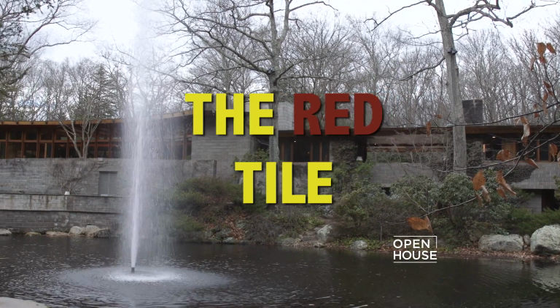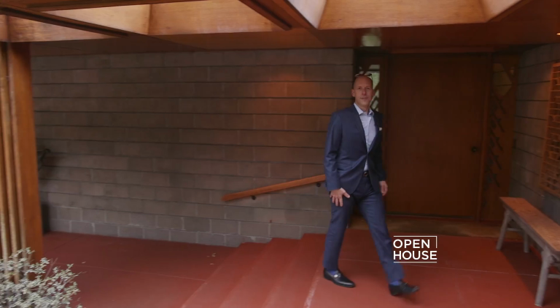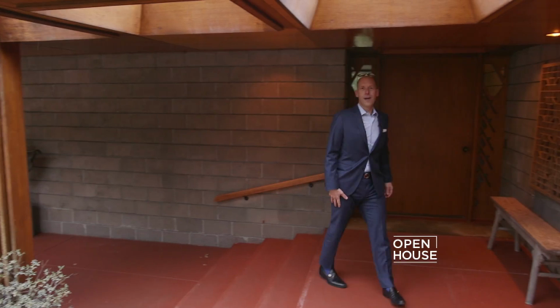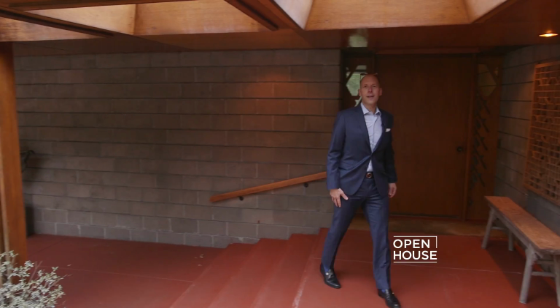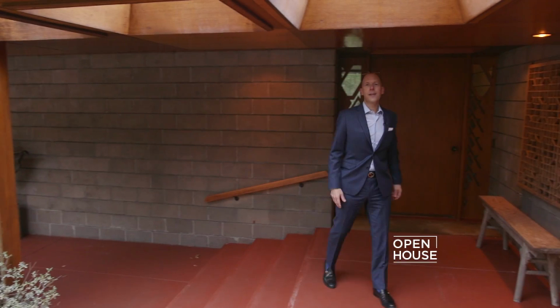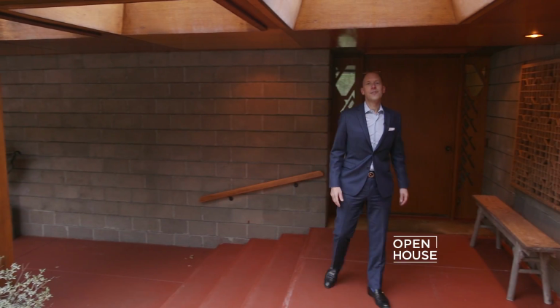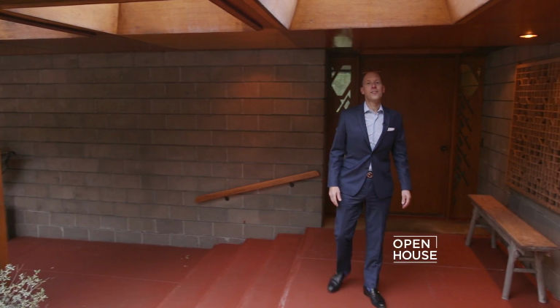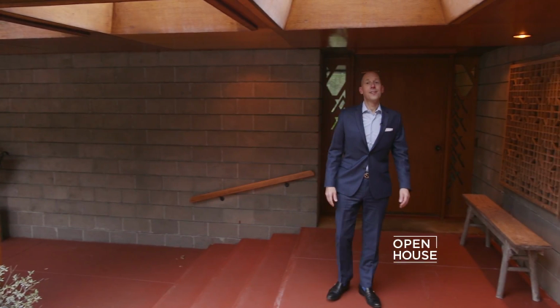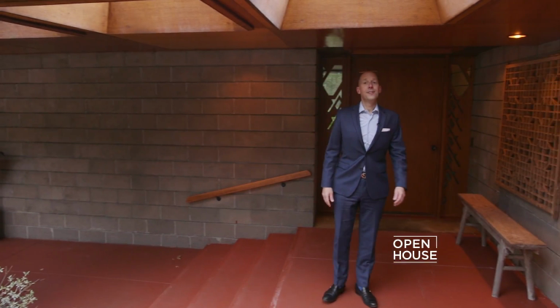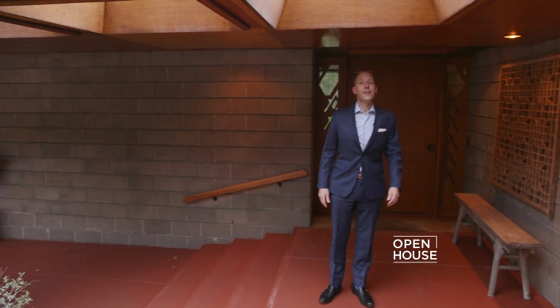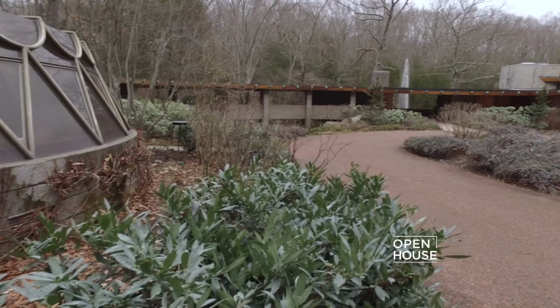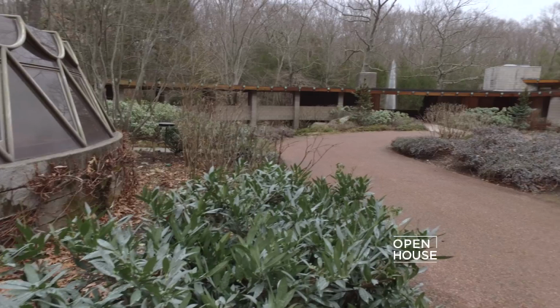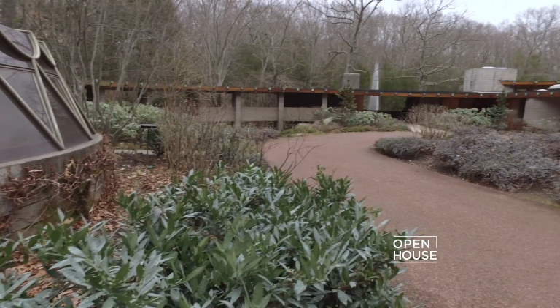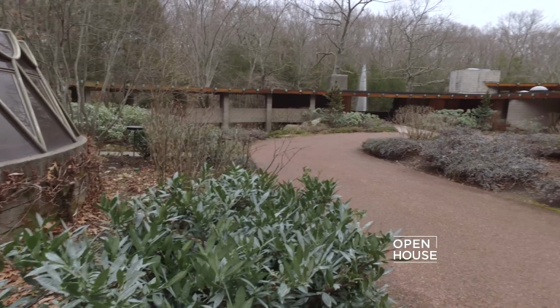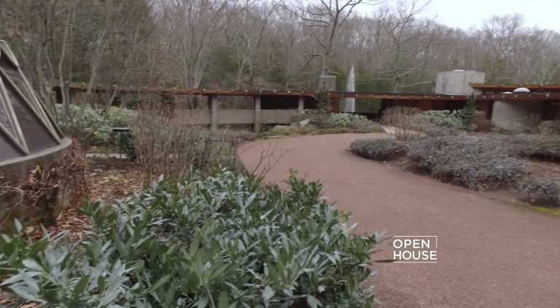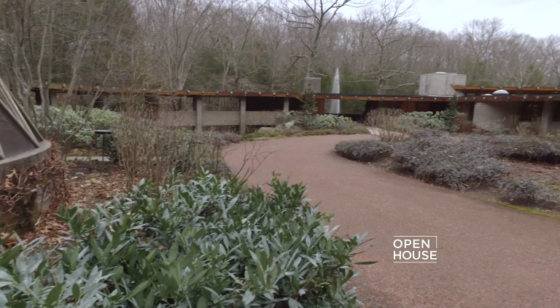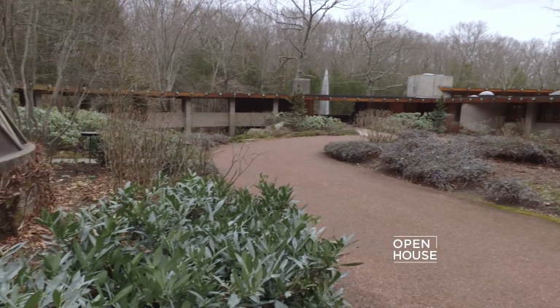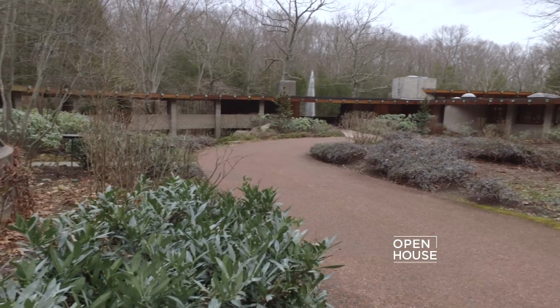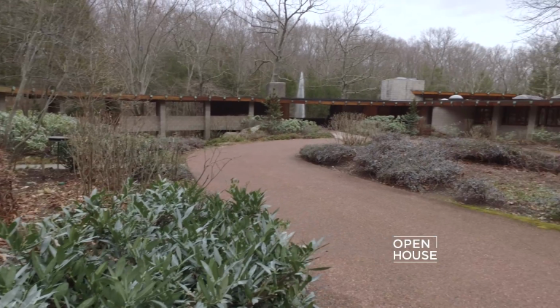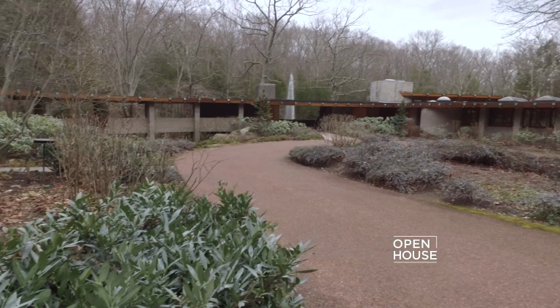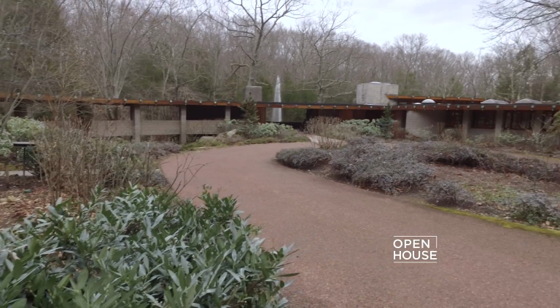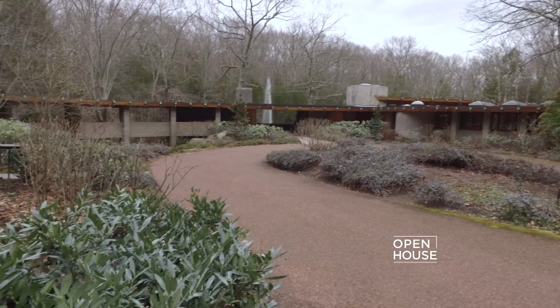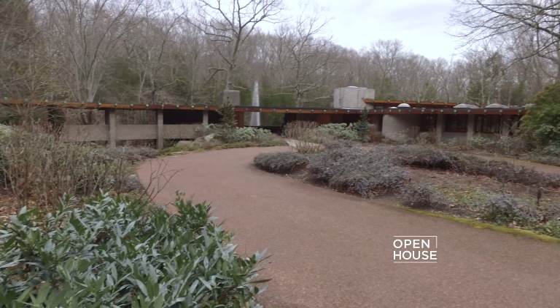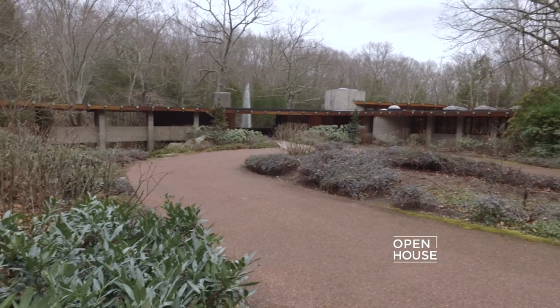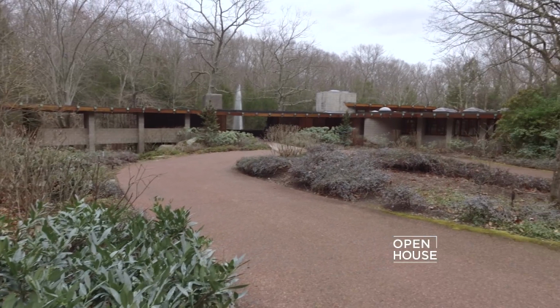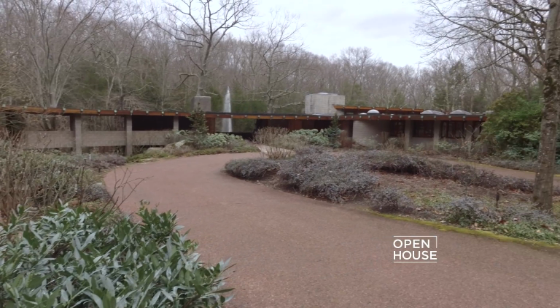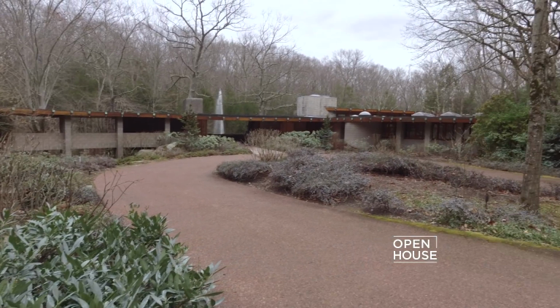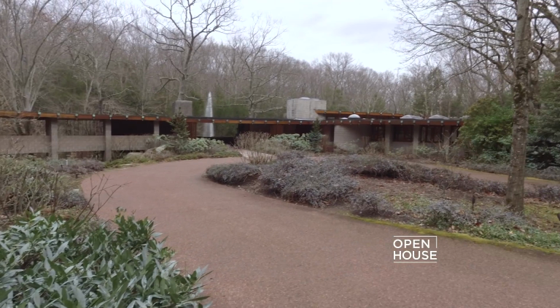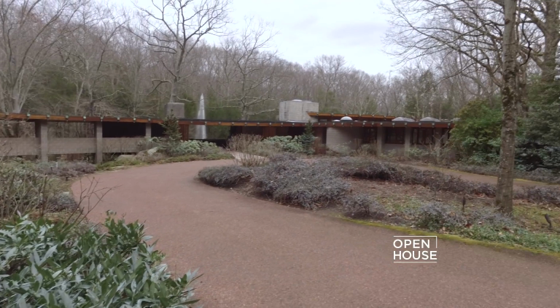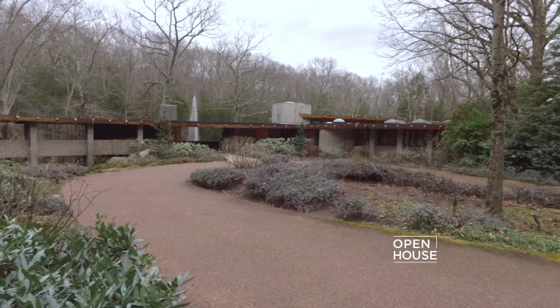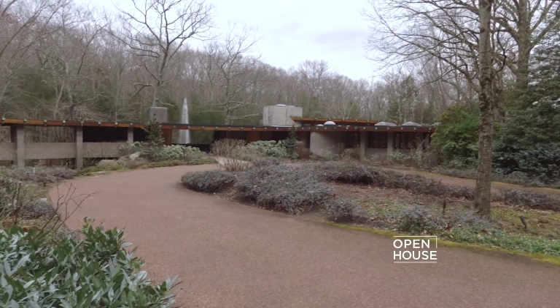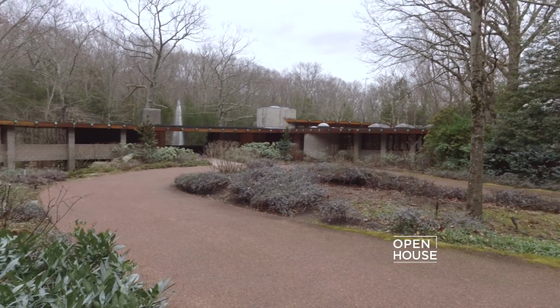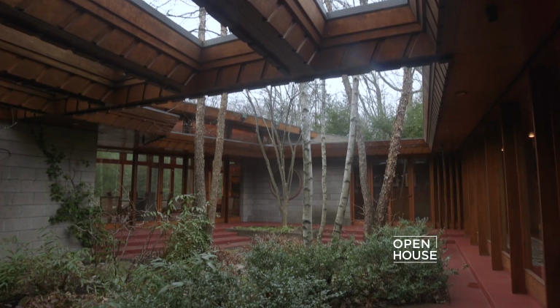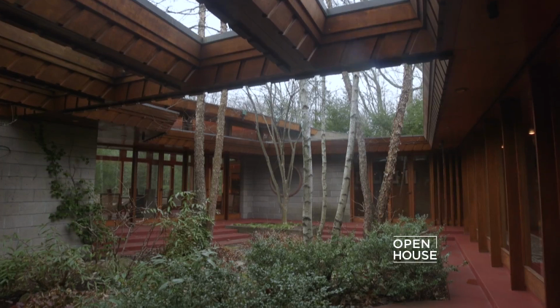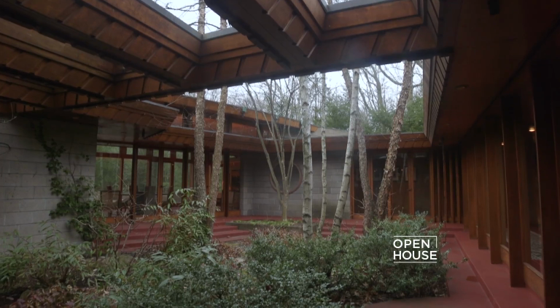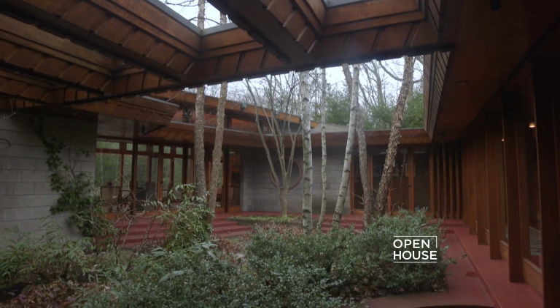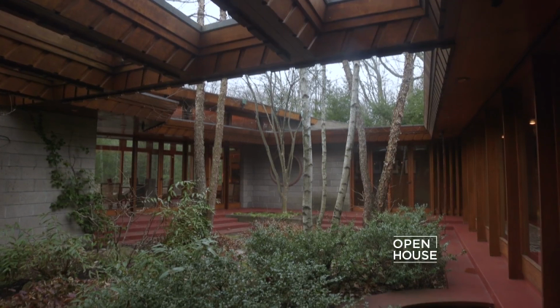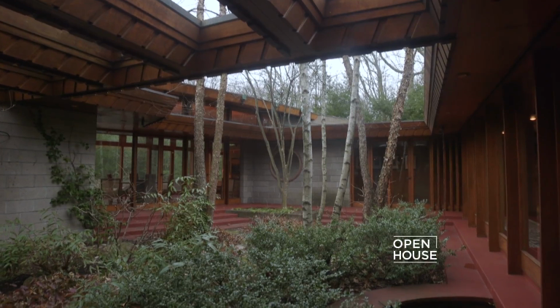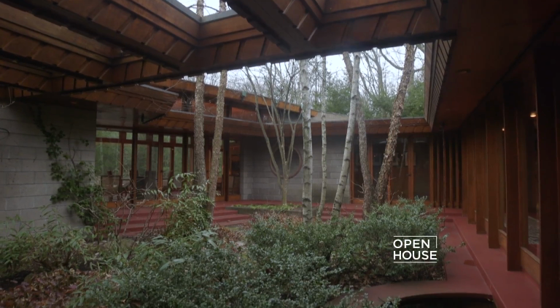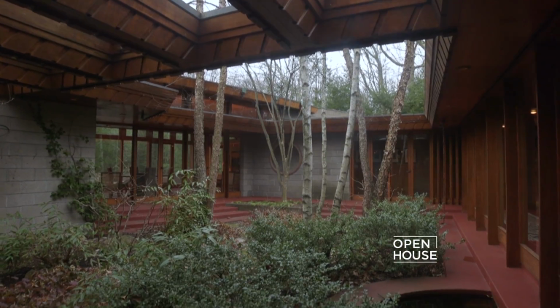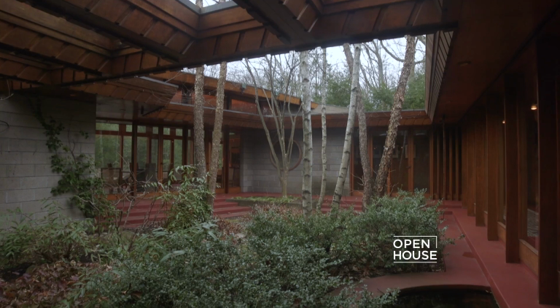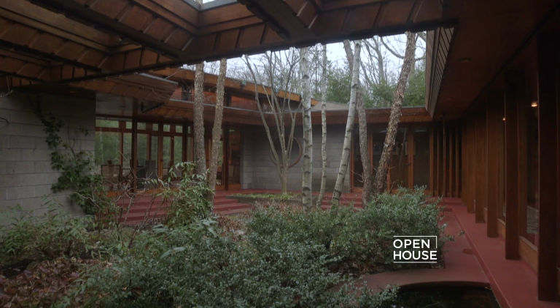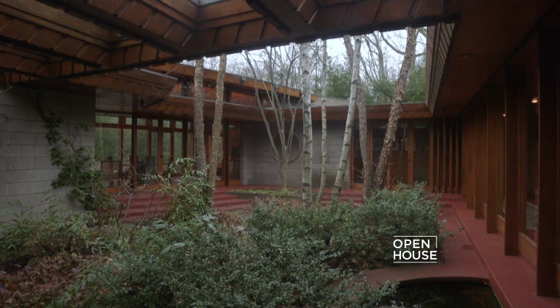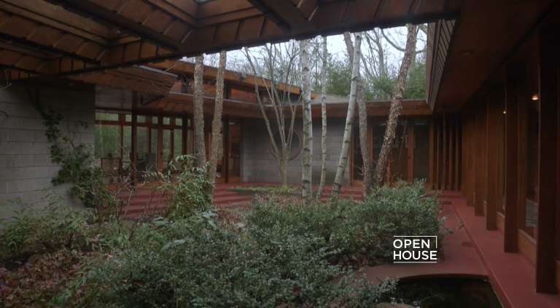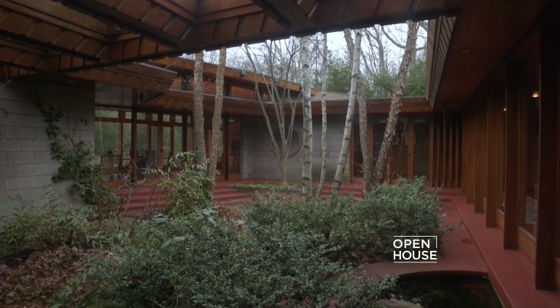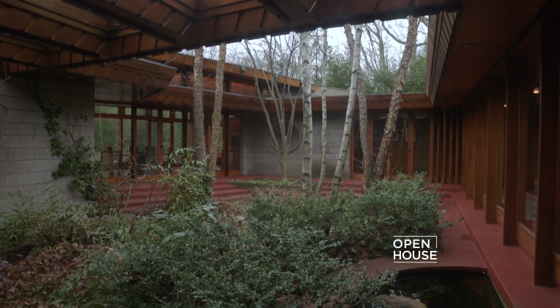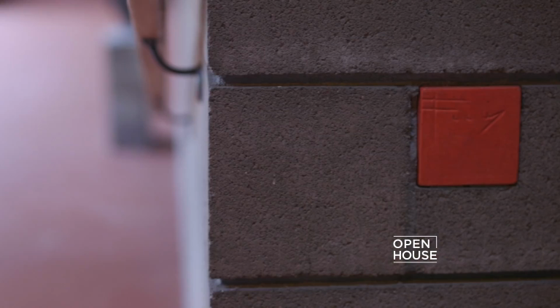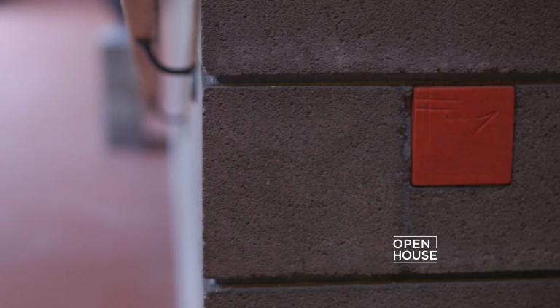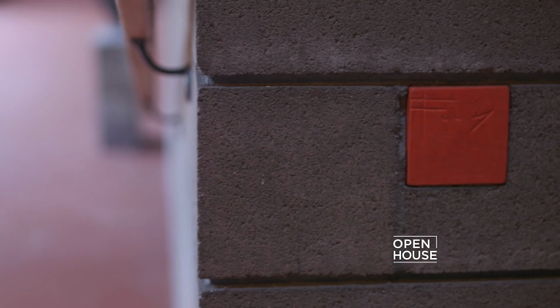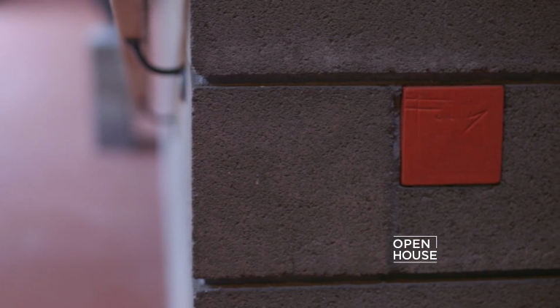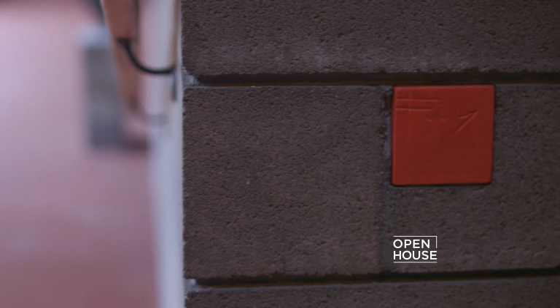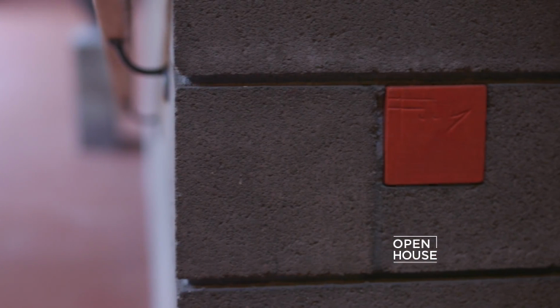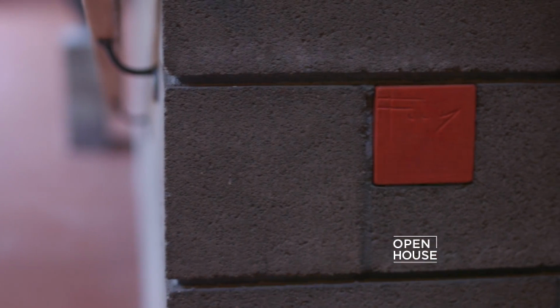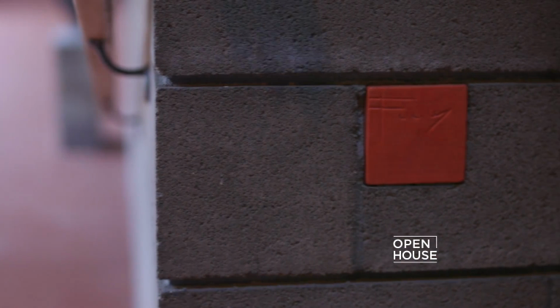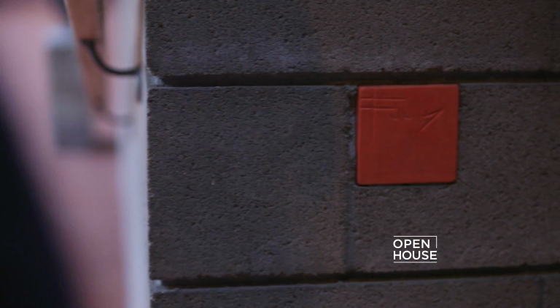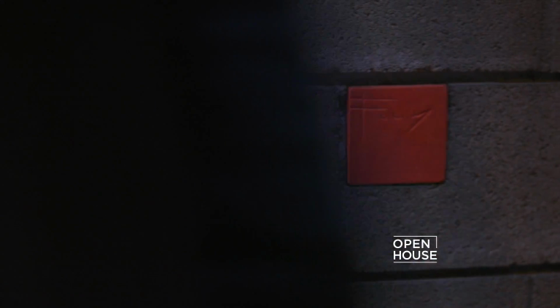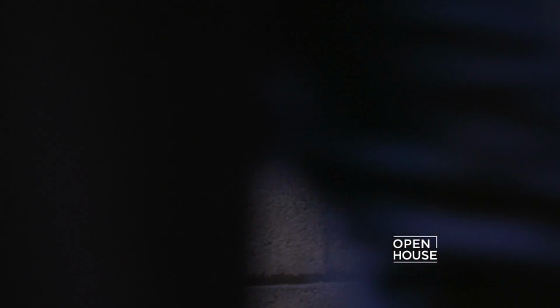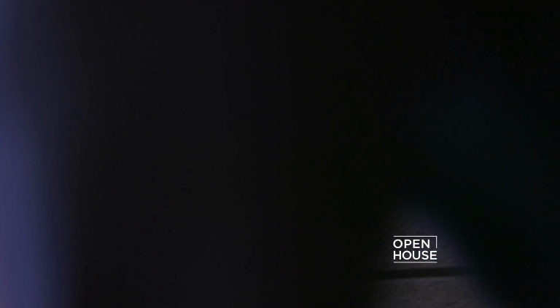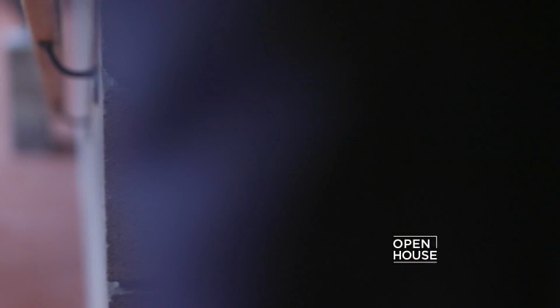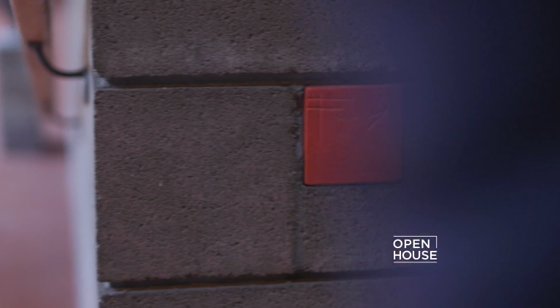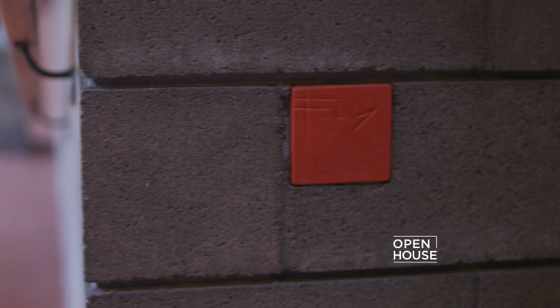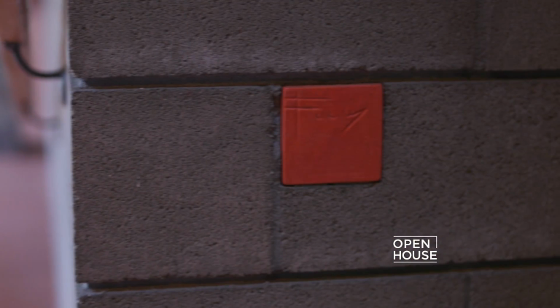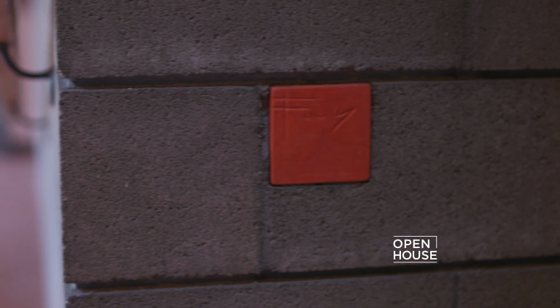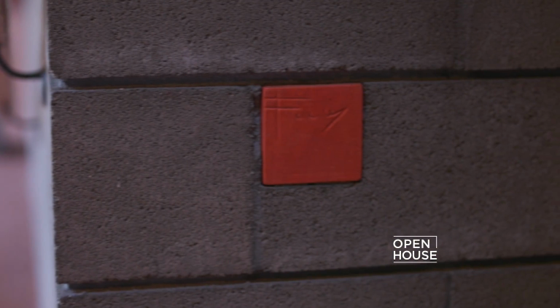Tirana is a significant house, and like other significant Frank Lloyd Wright houses, it features a red signature tile at the entry.